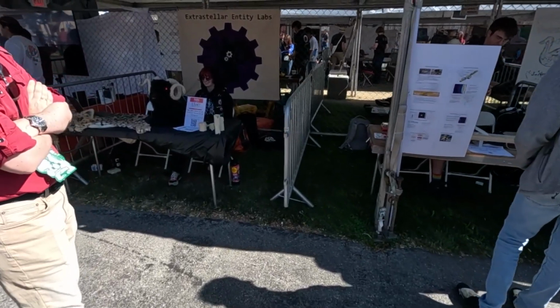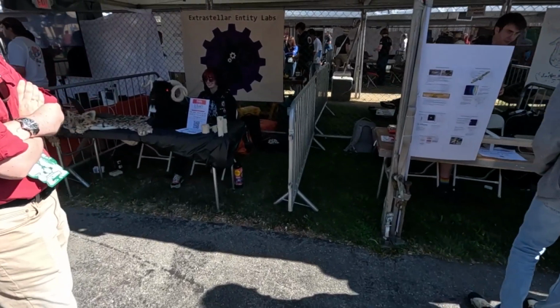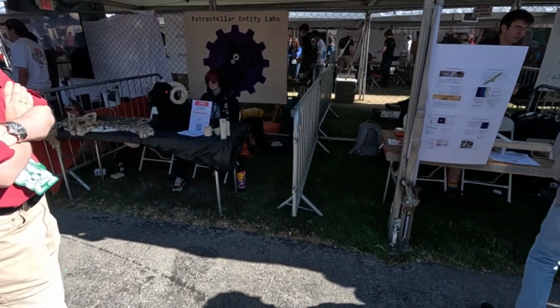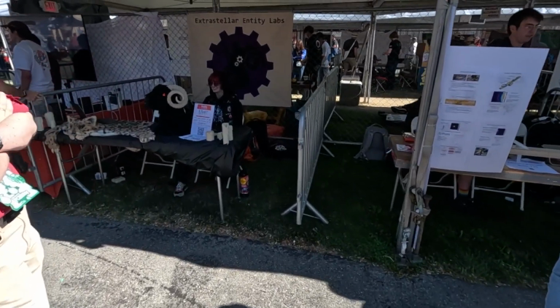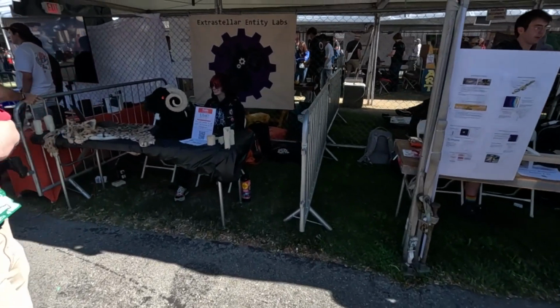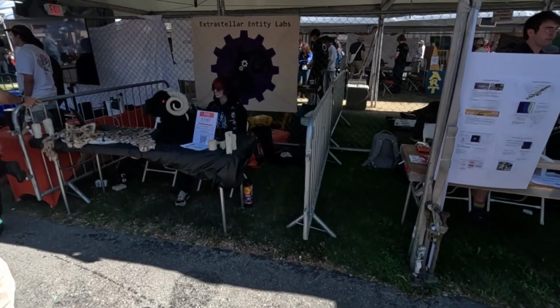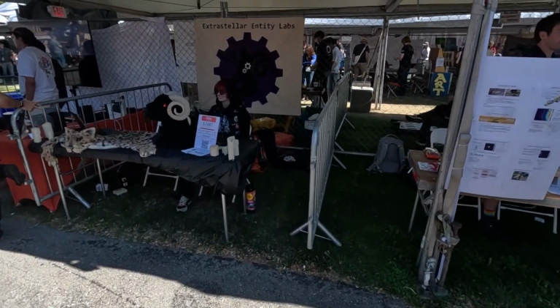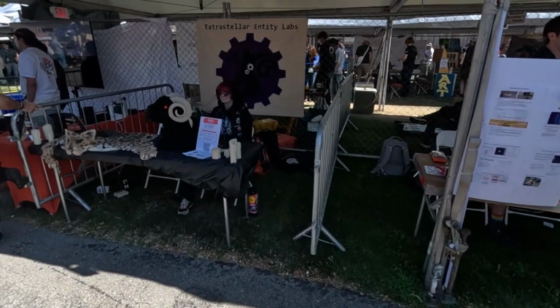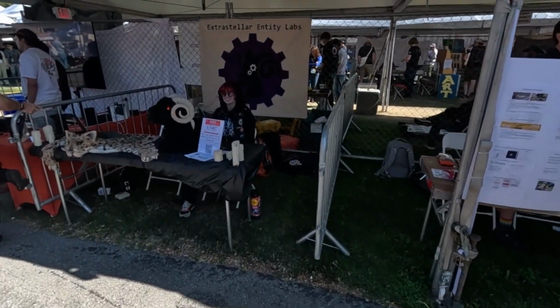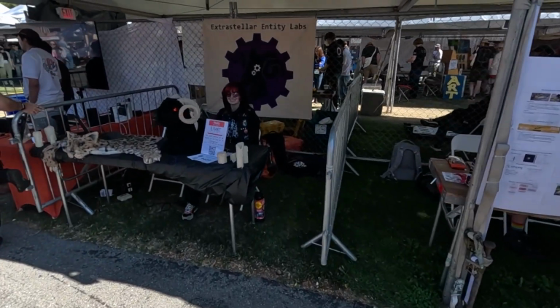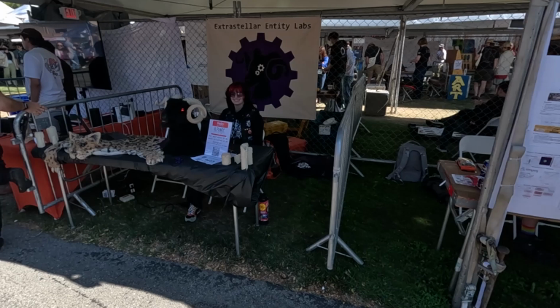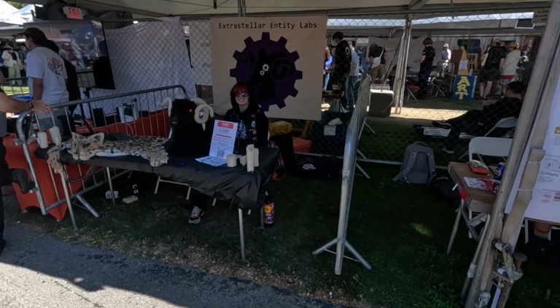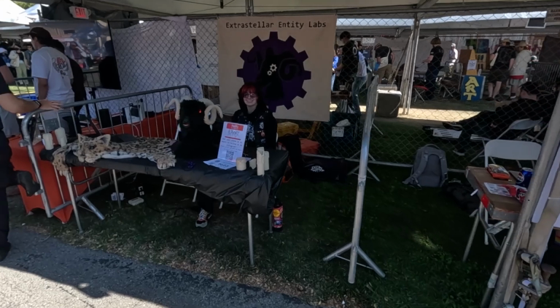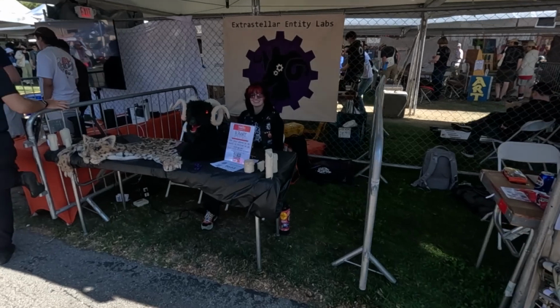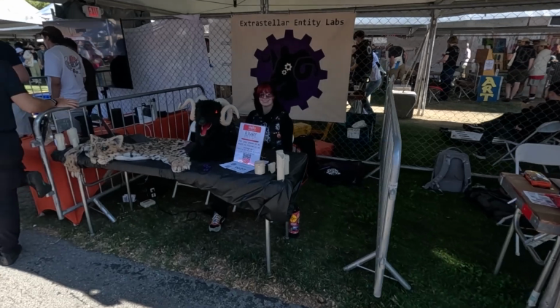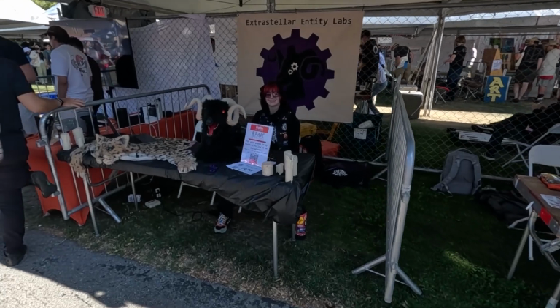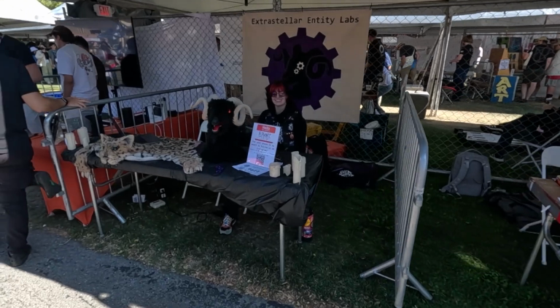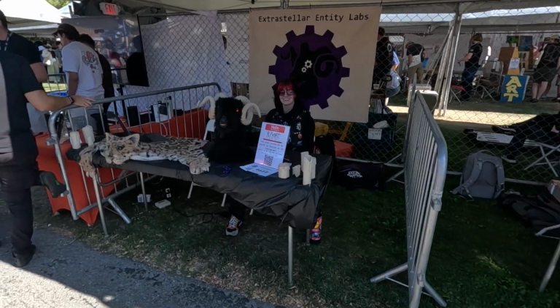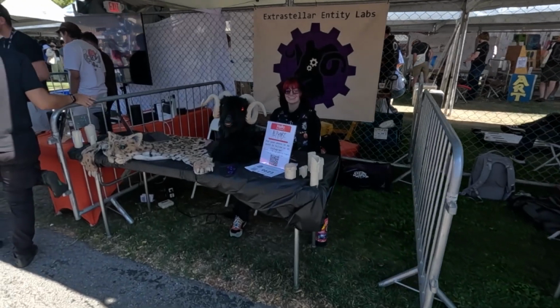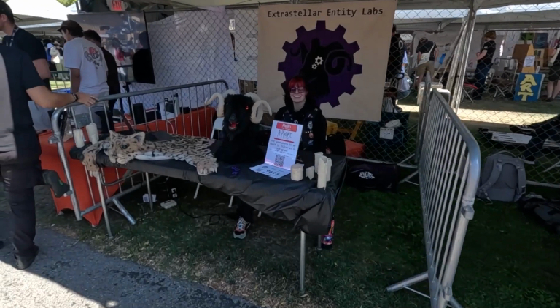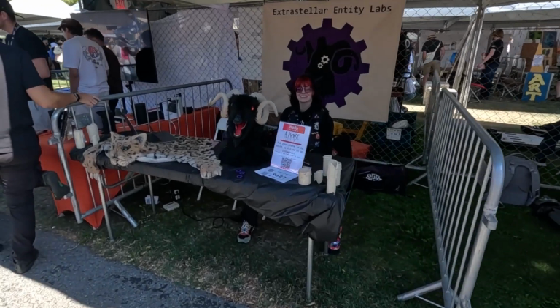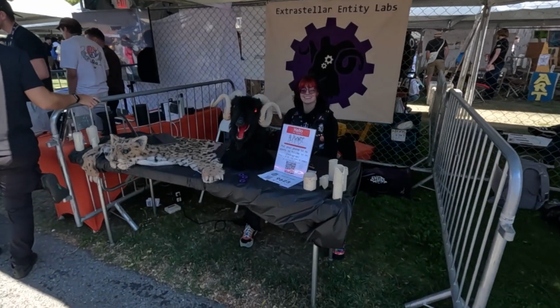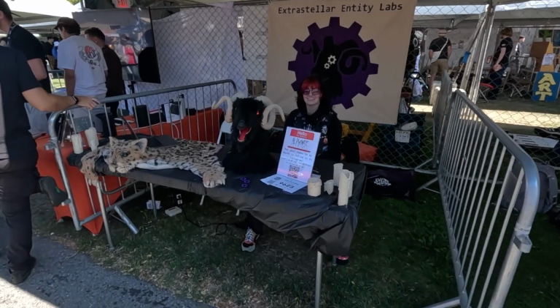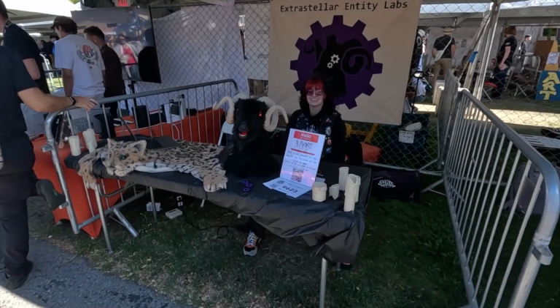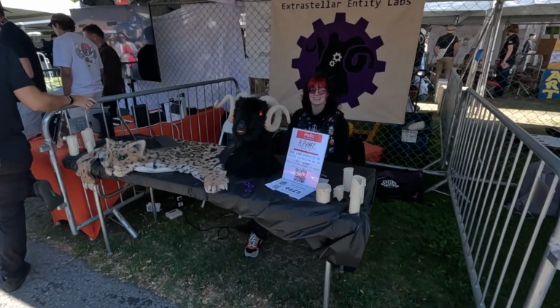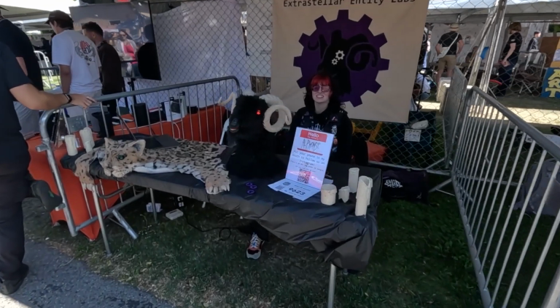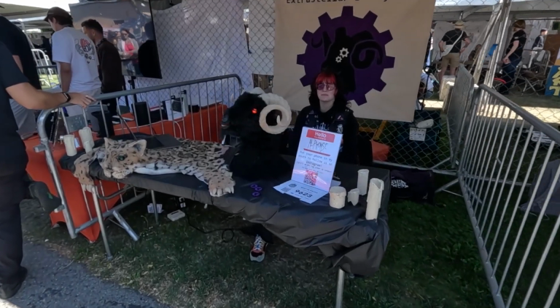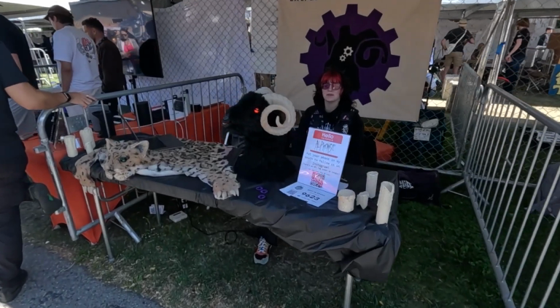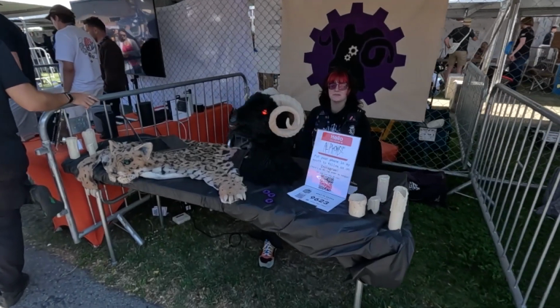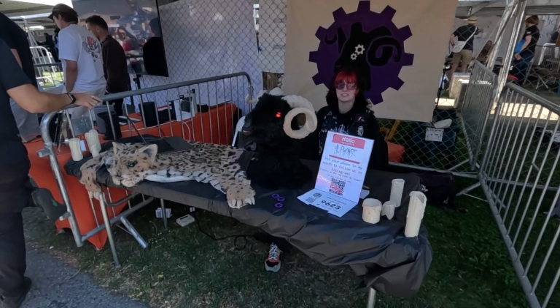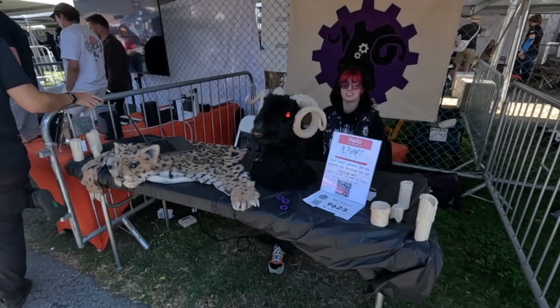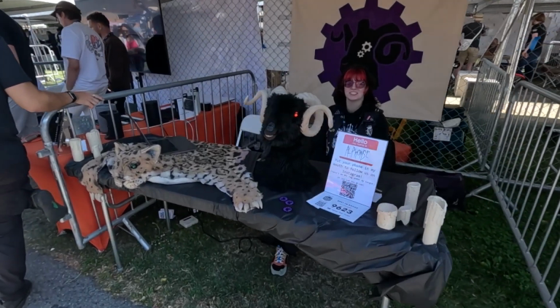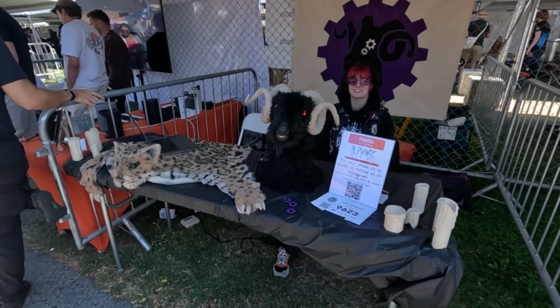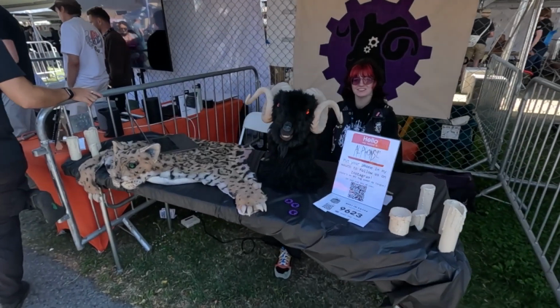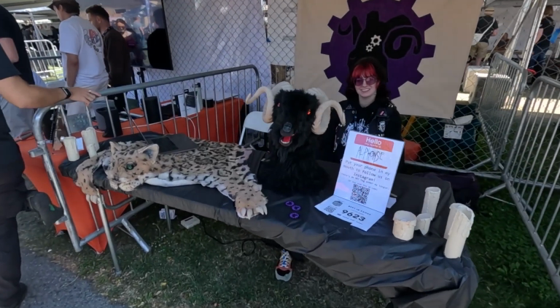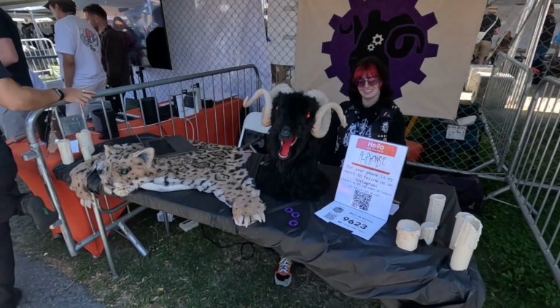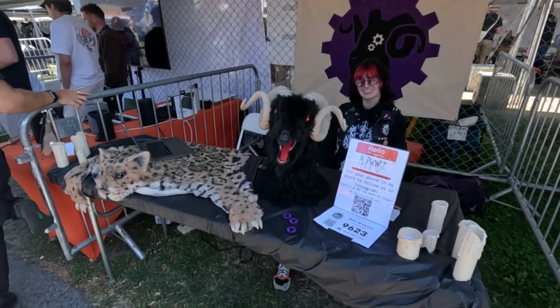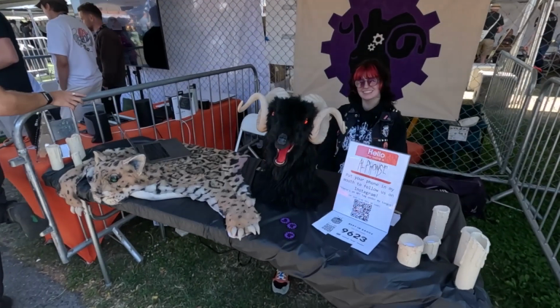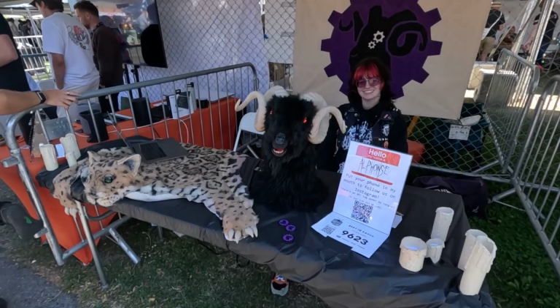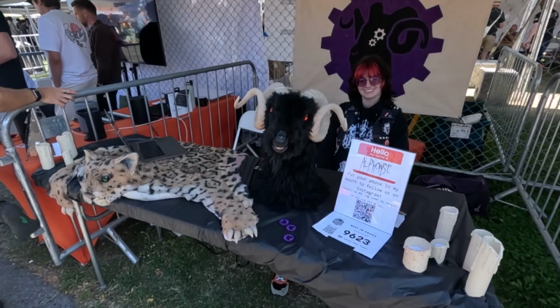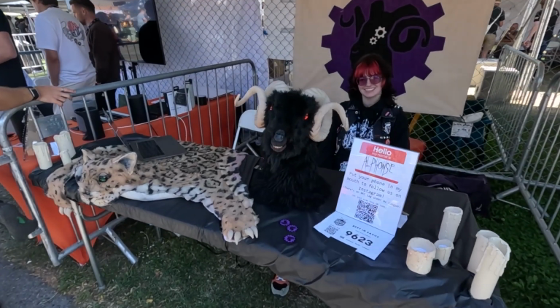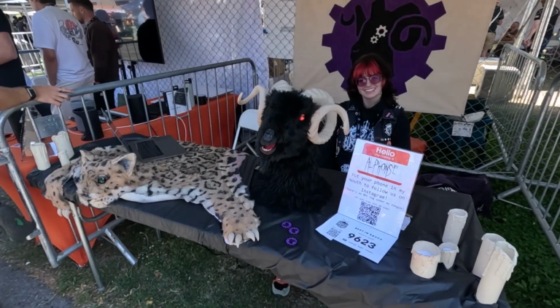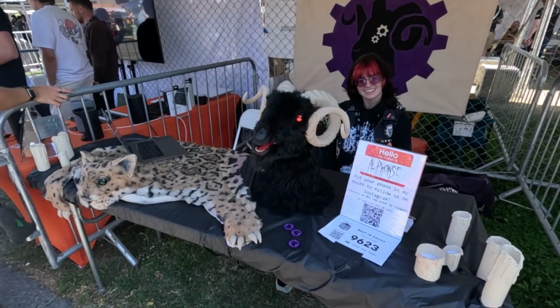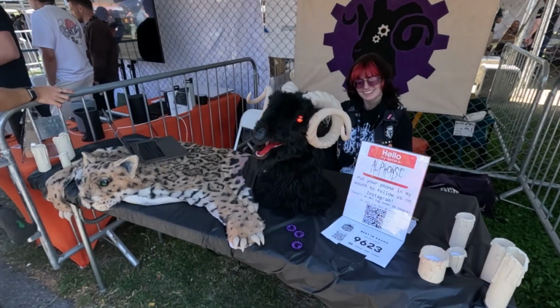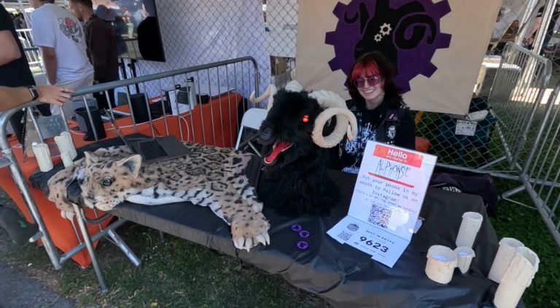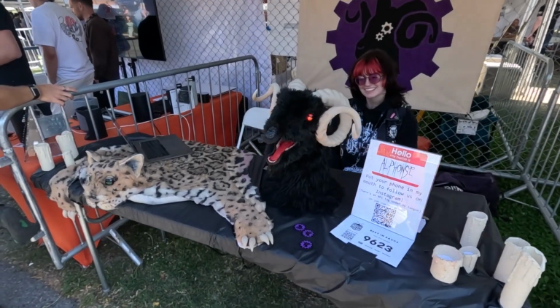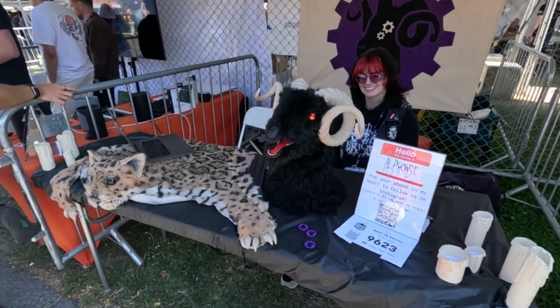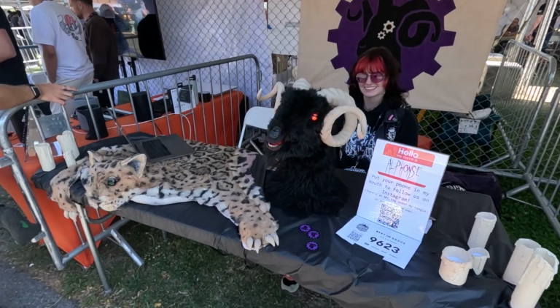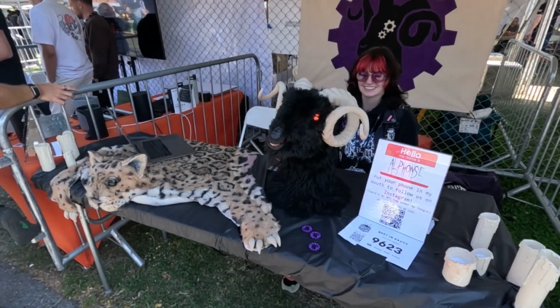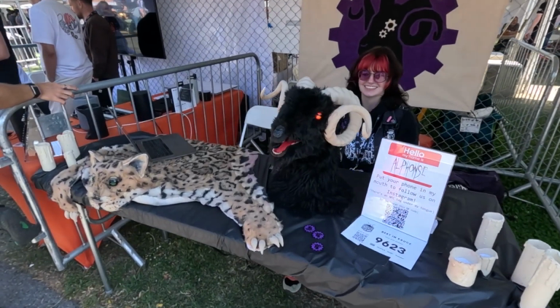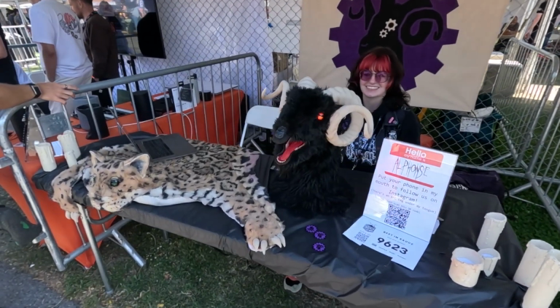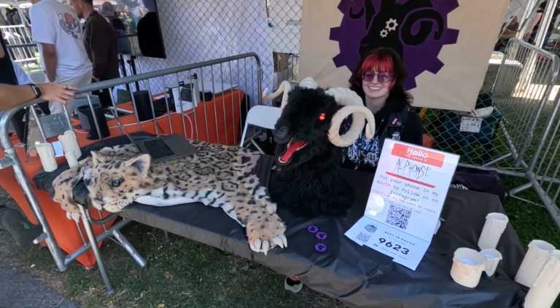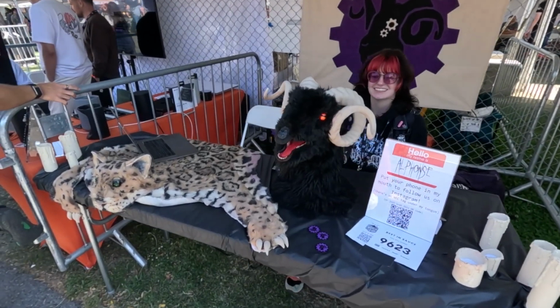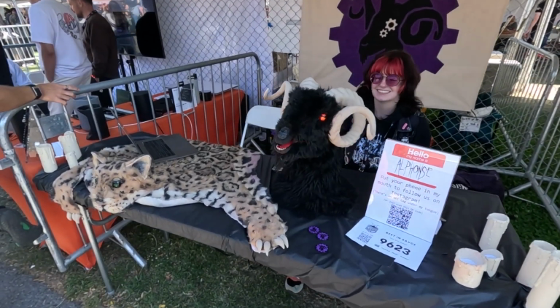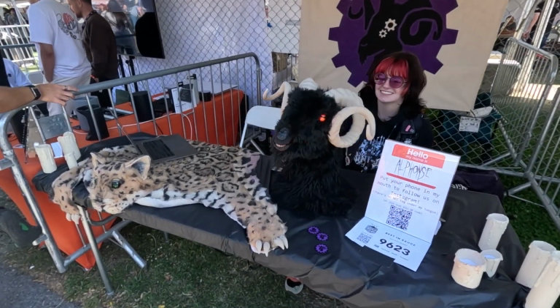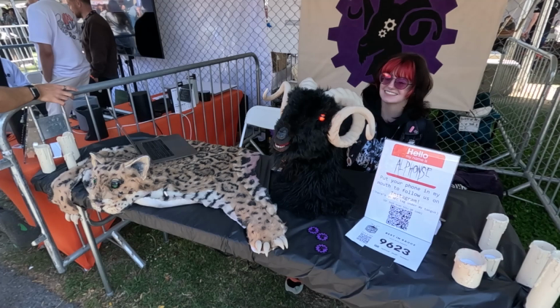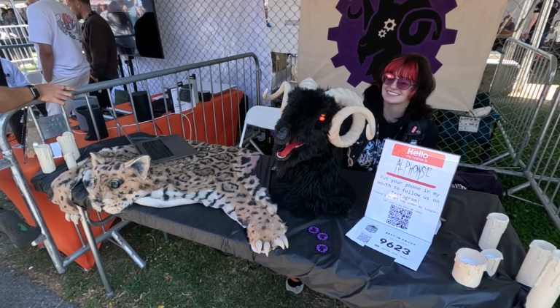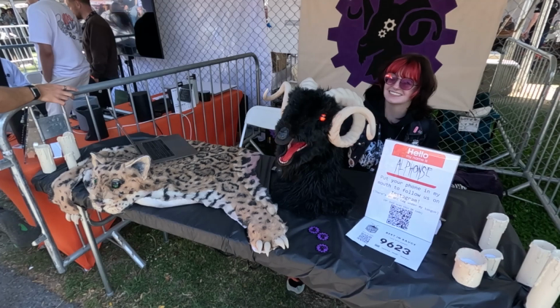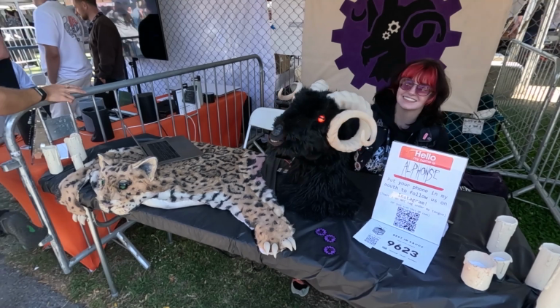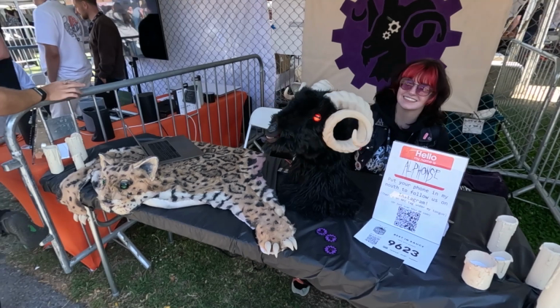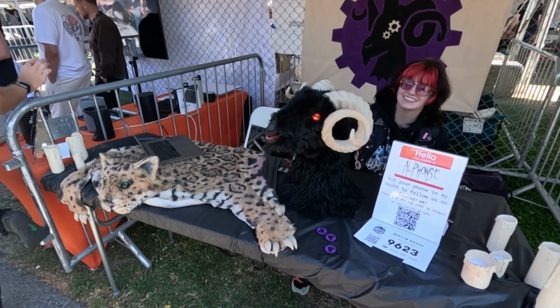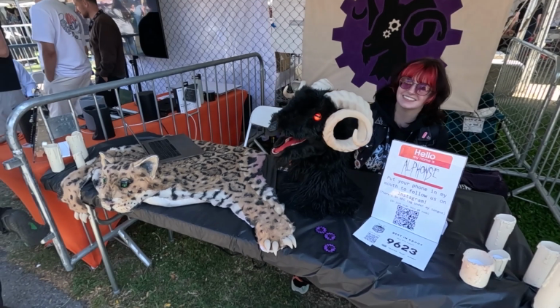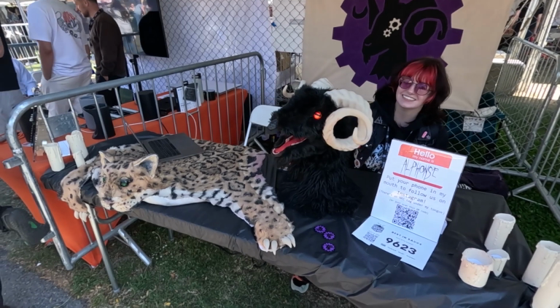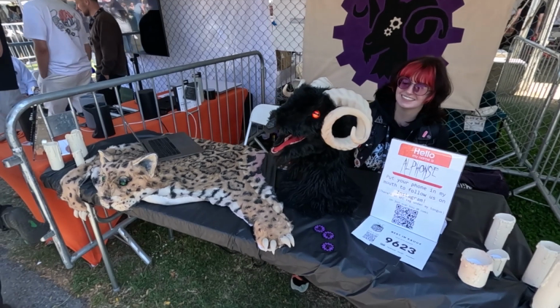Extra Stirling Entity Labs. It looks a bit demonic.